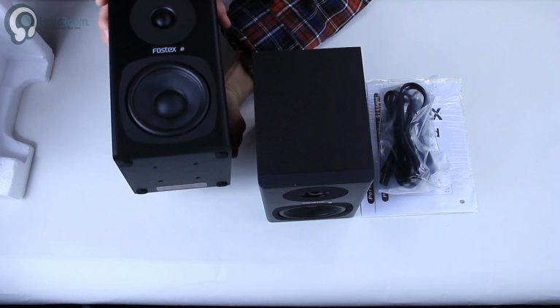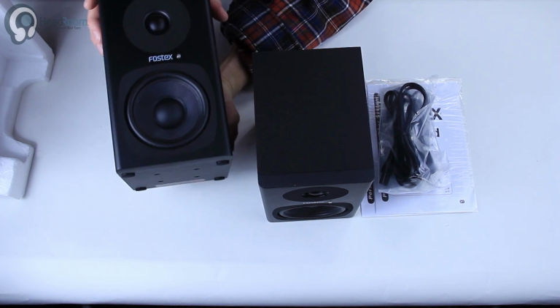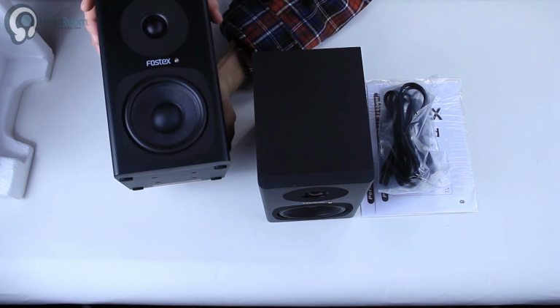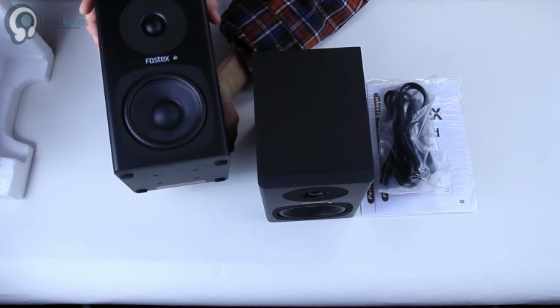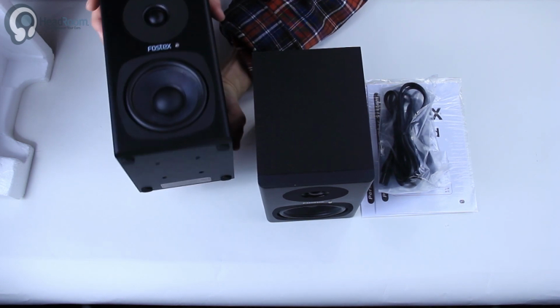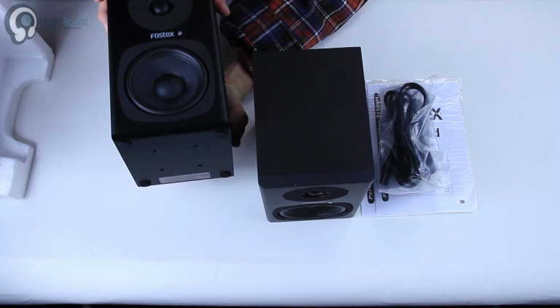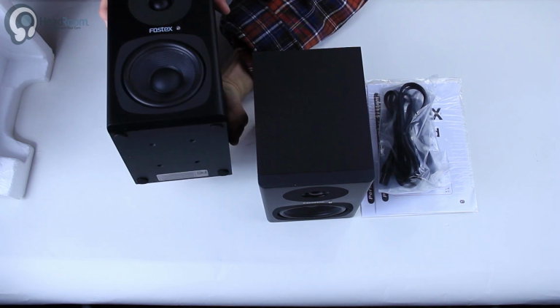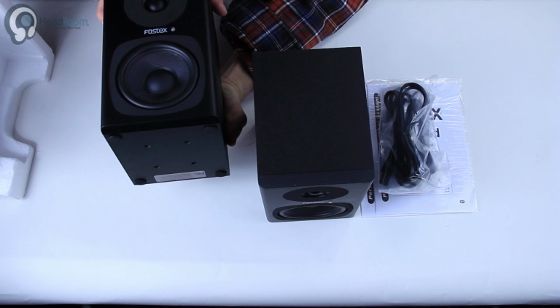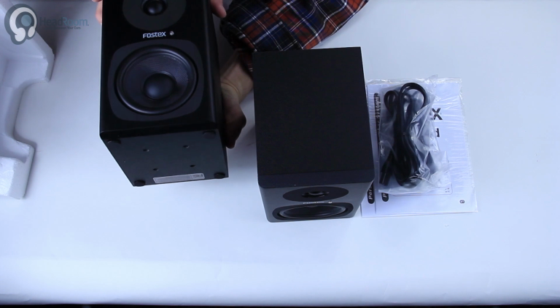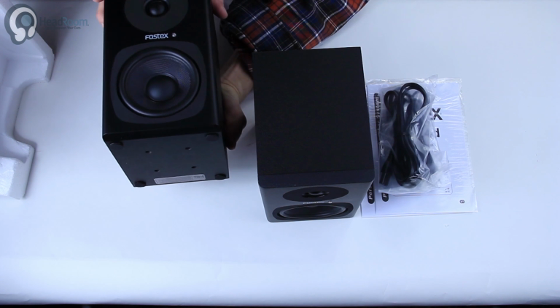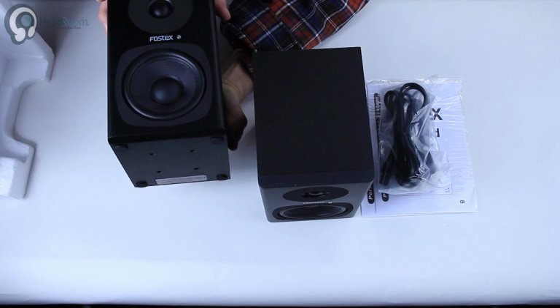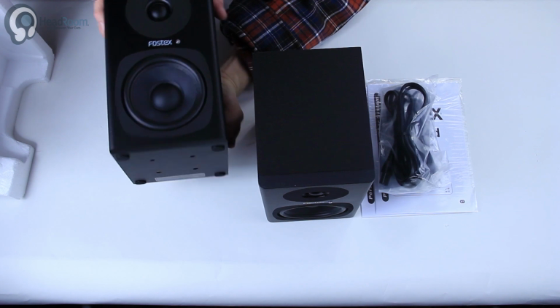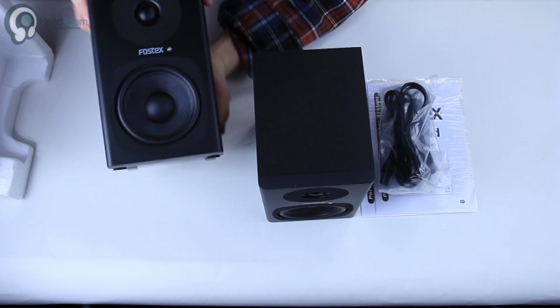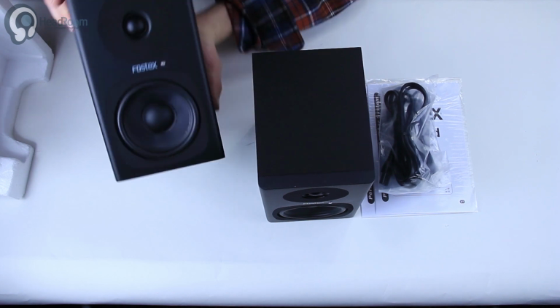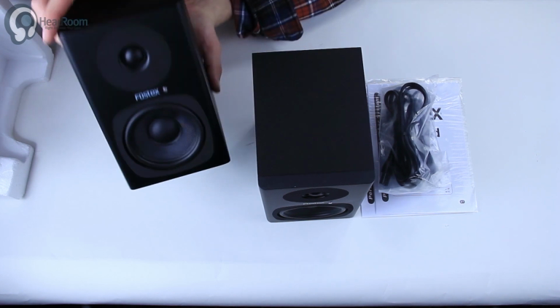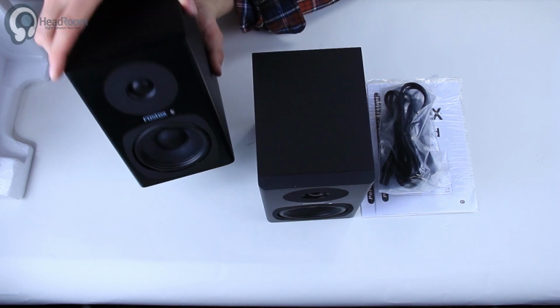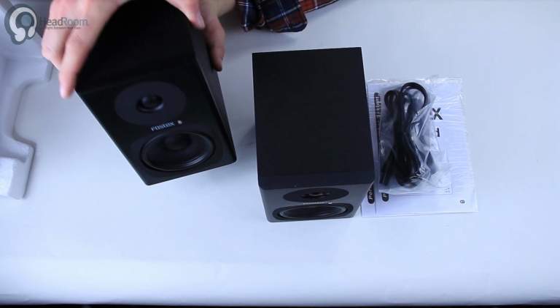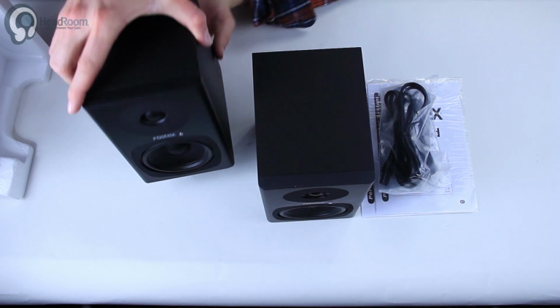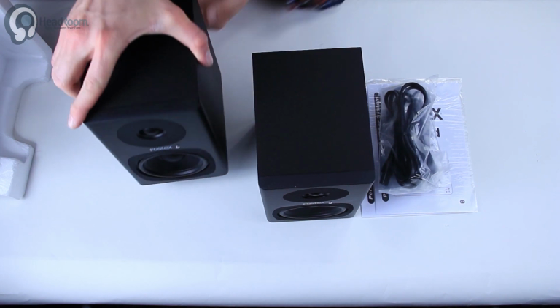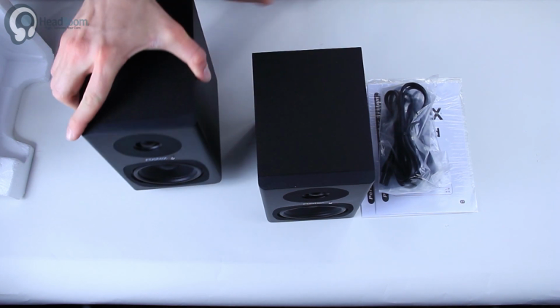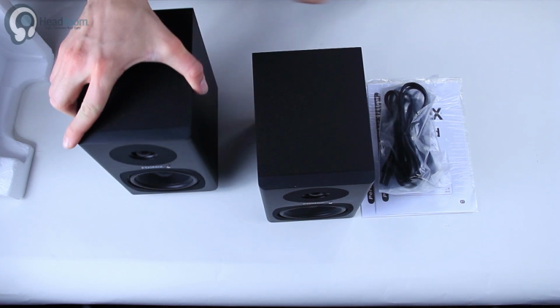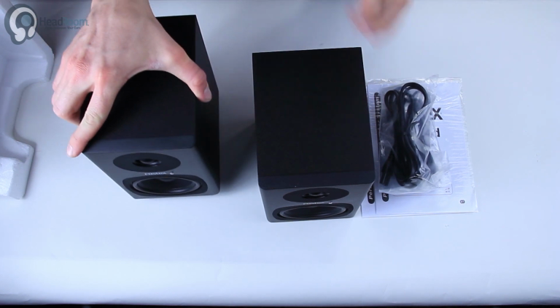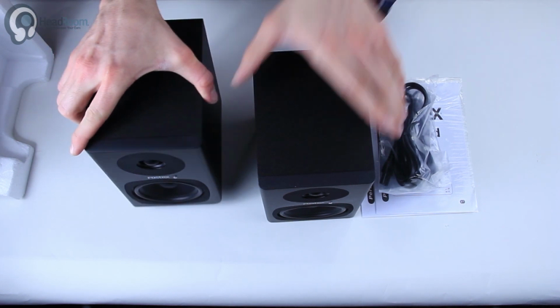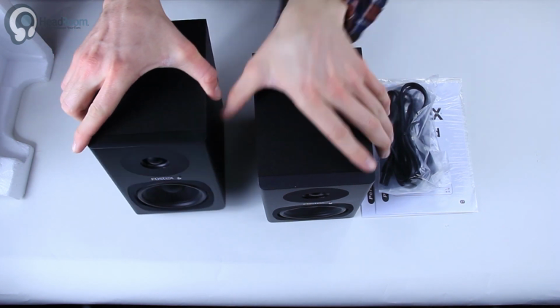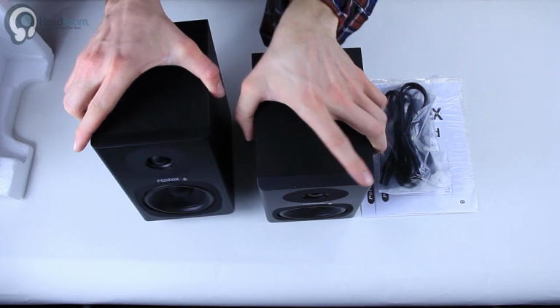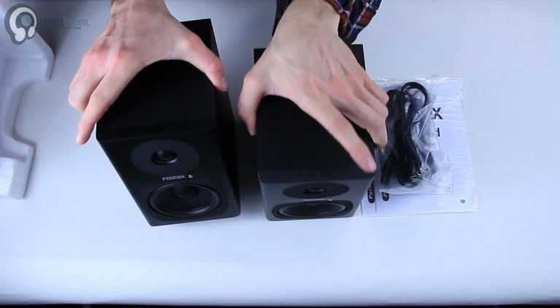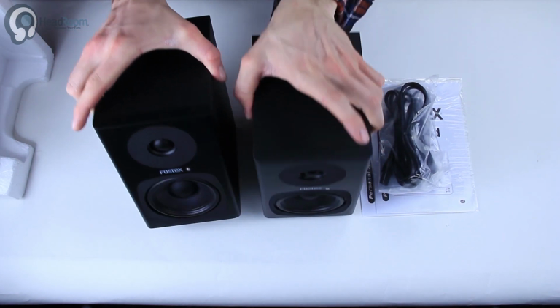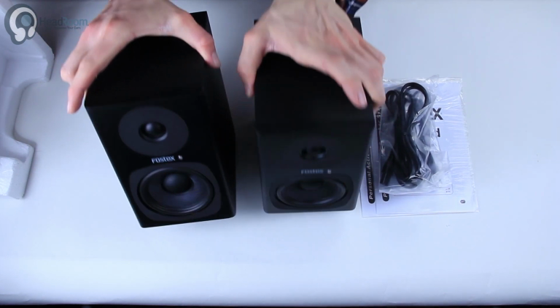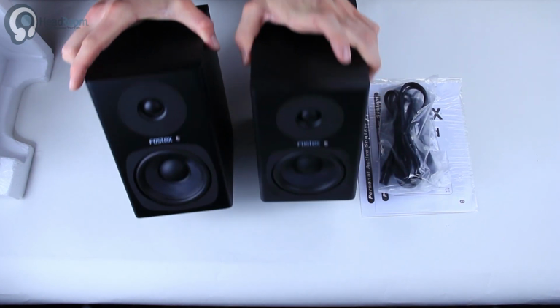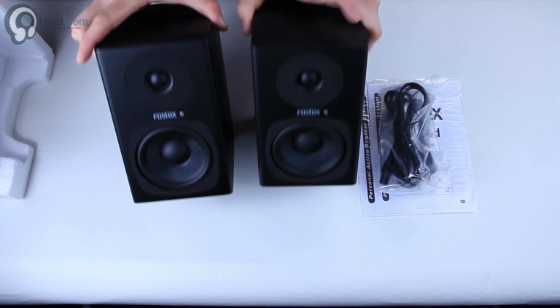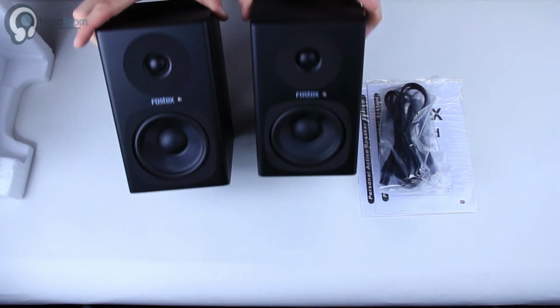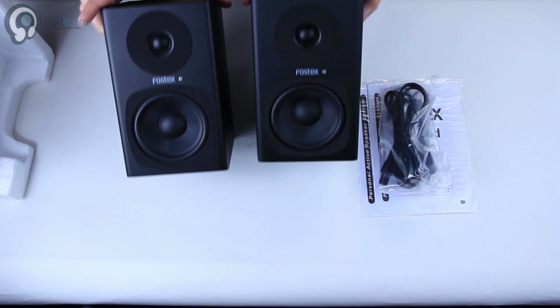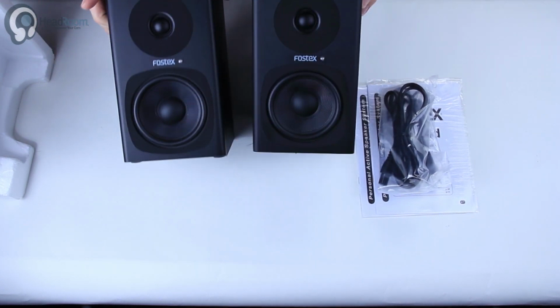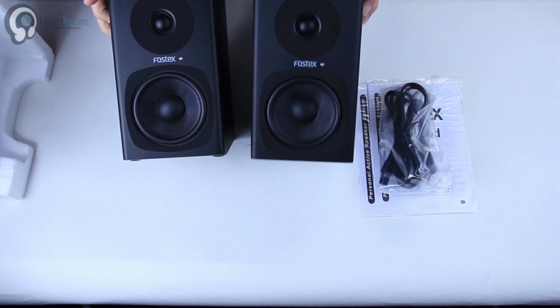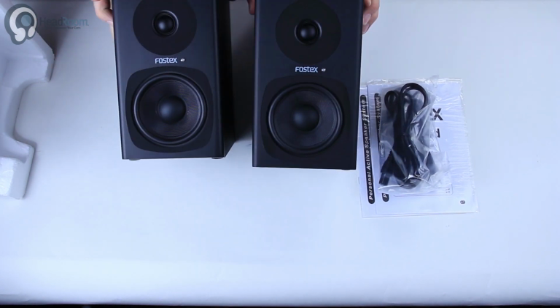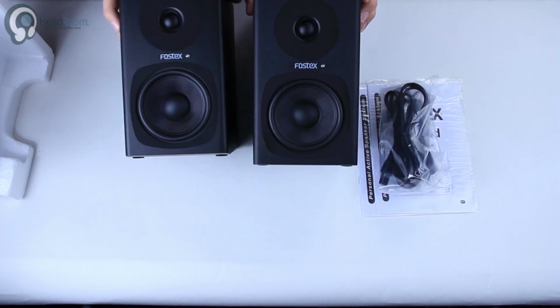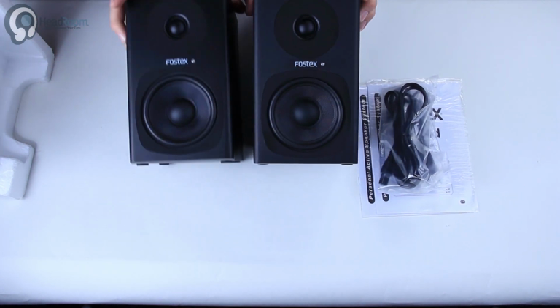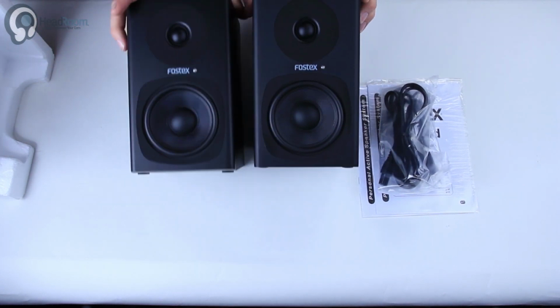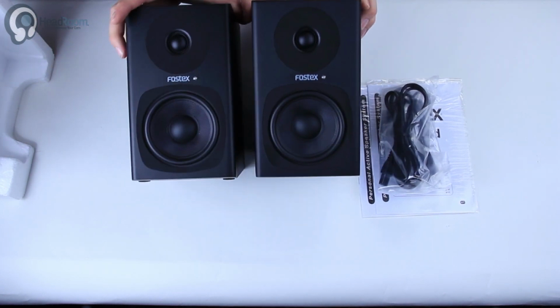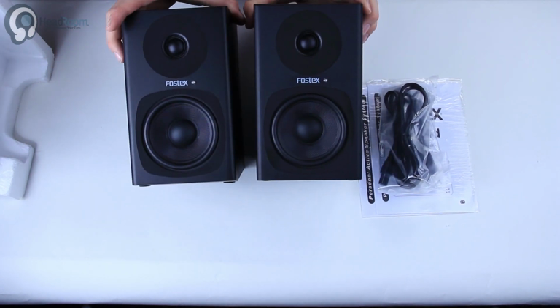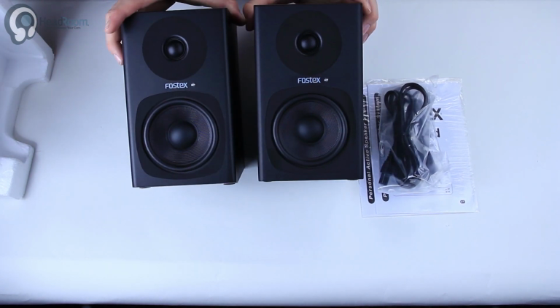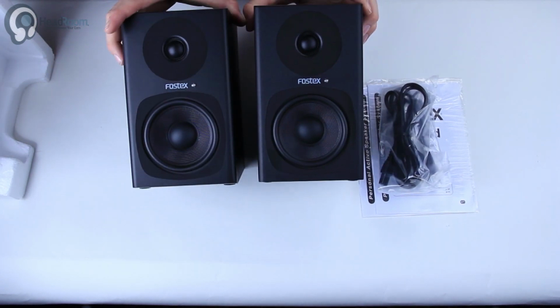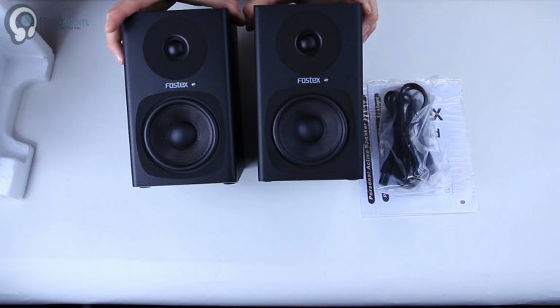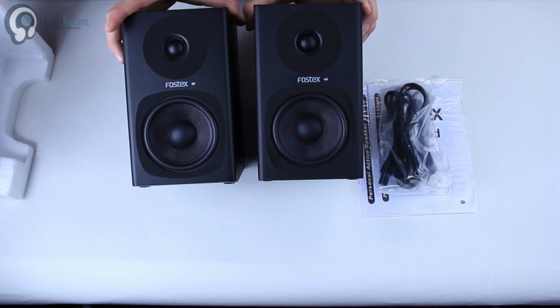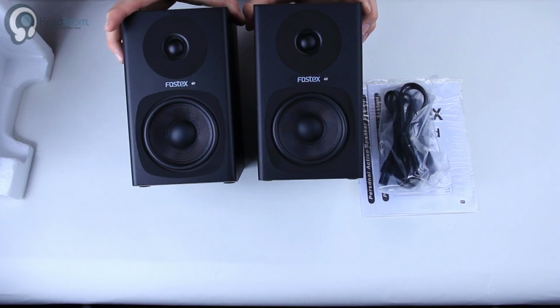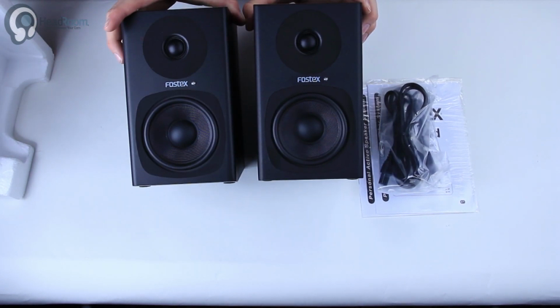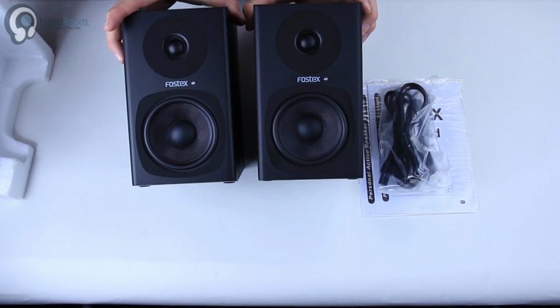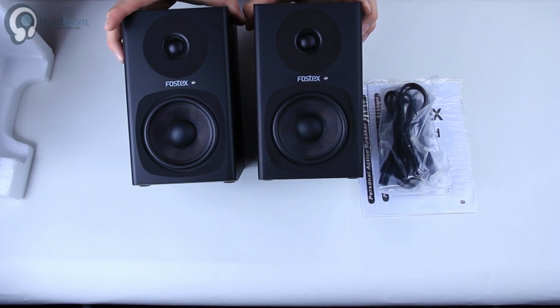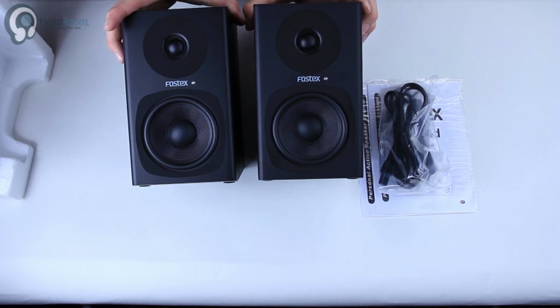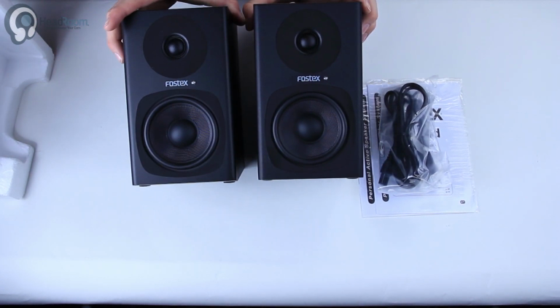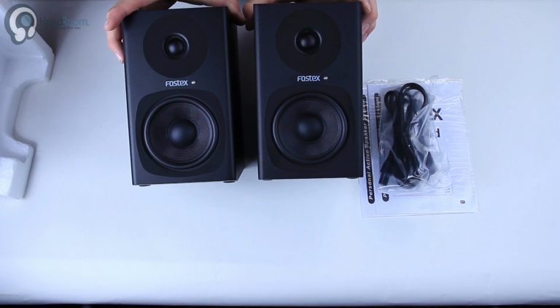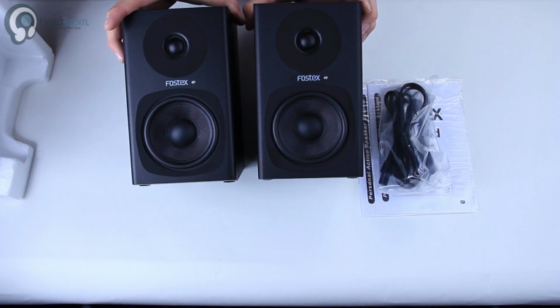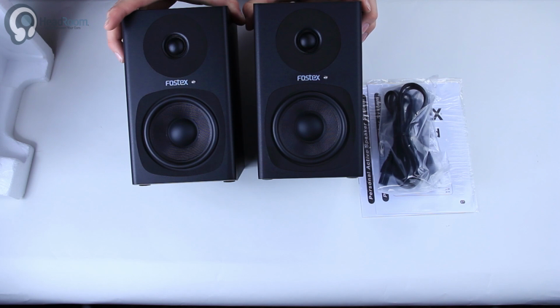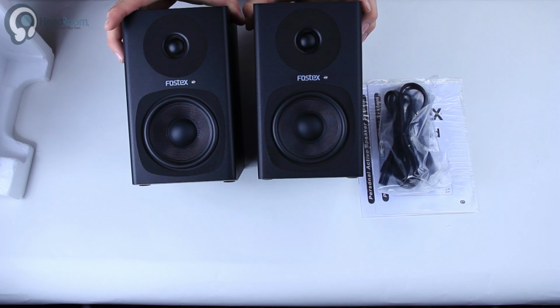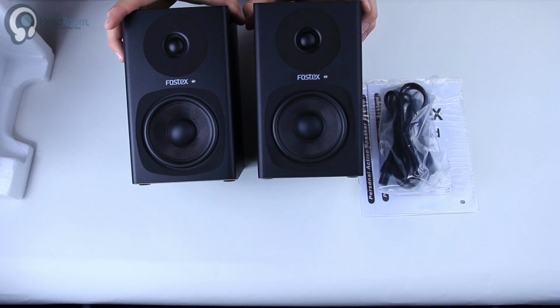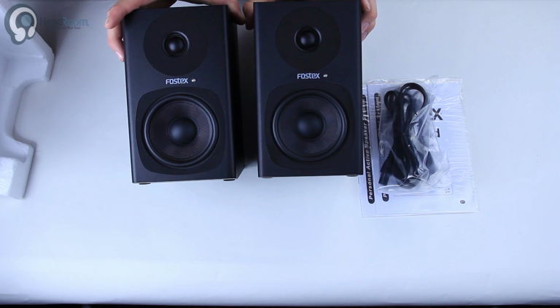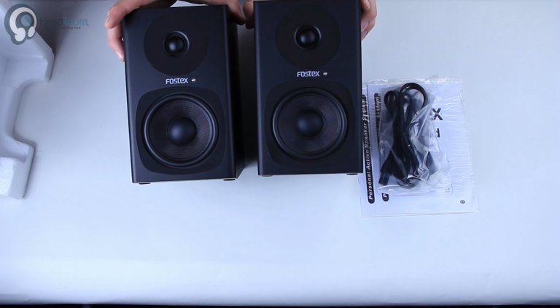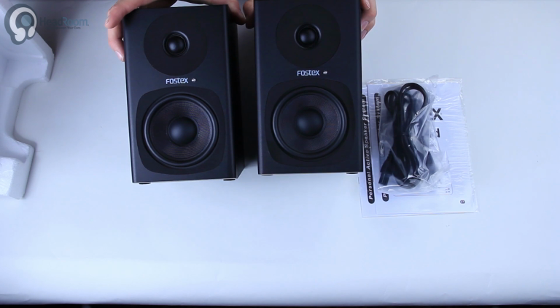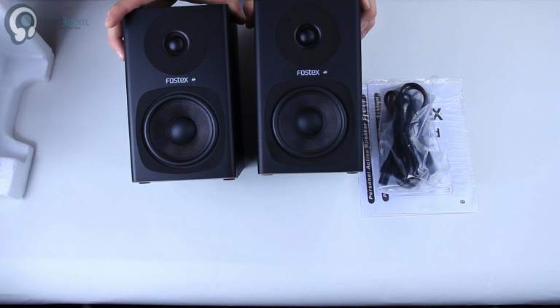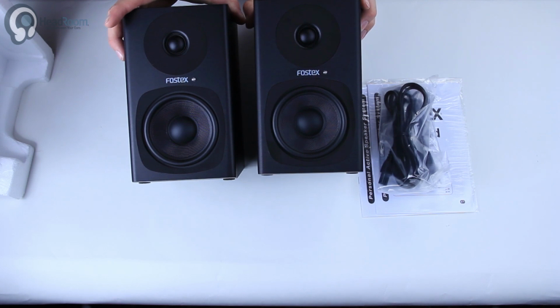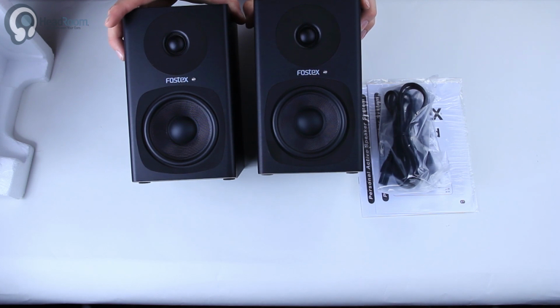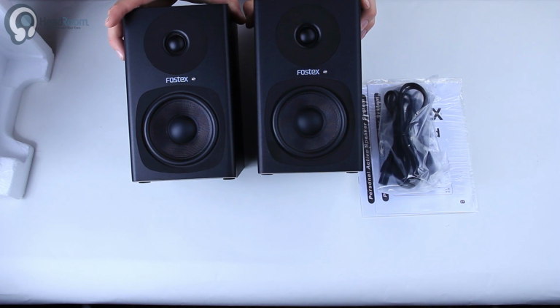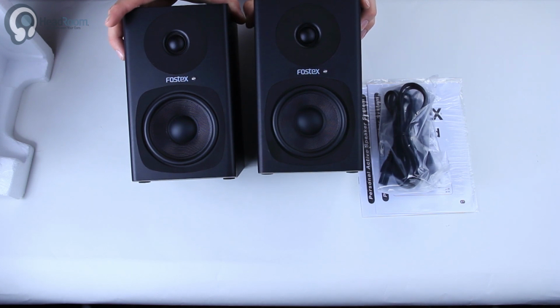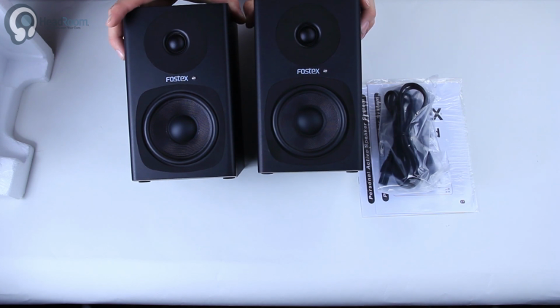Pretty cool little studio monitors. We'll catch you next time.